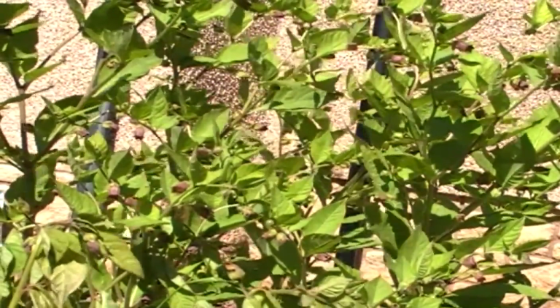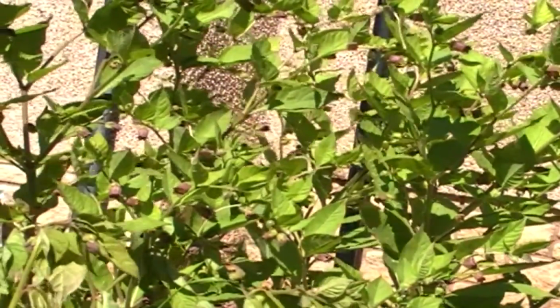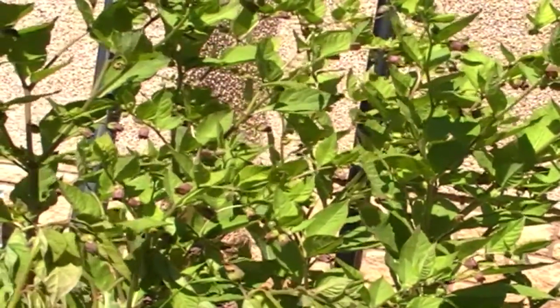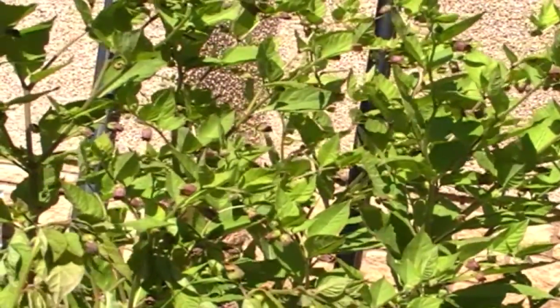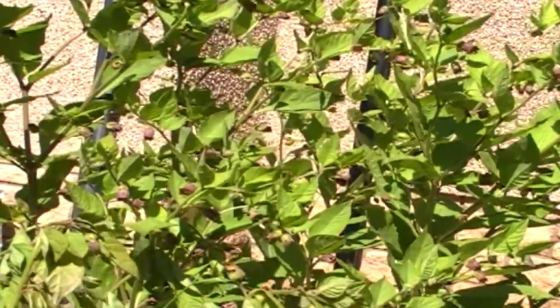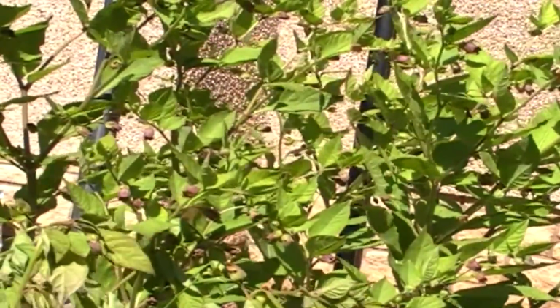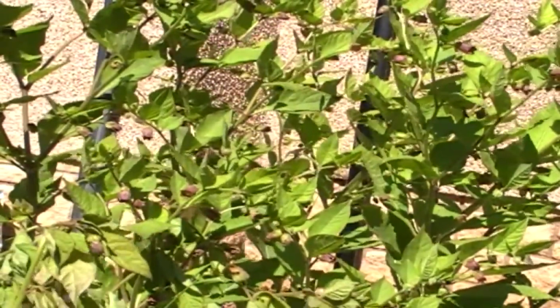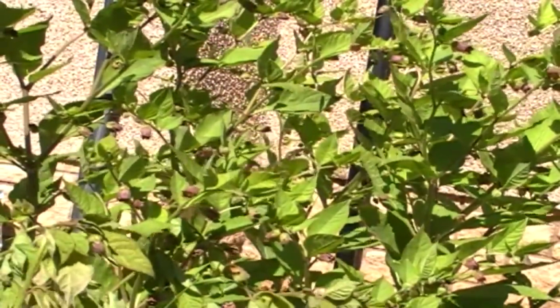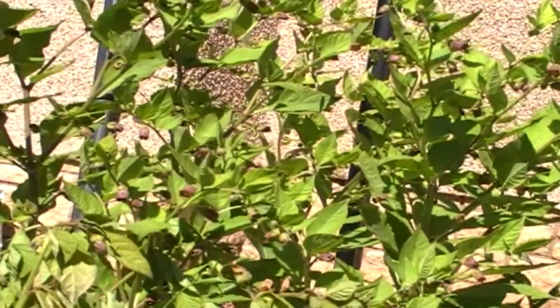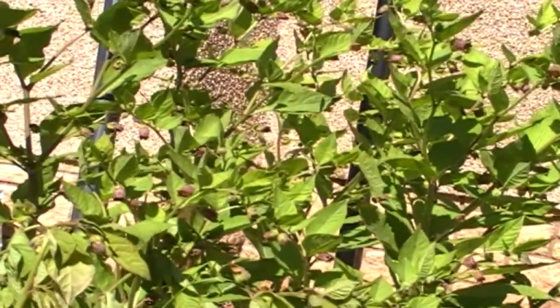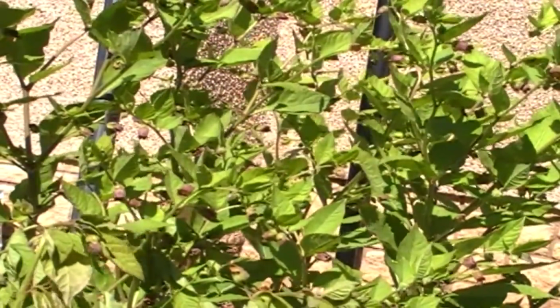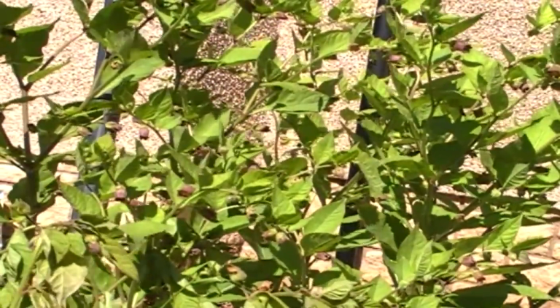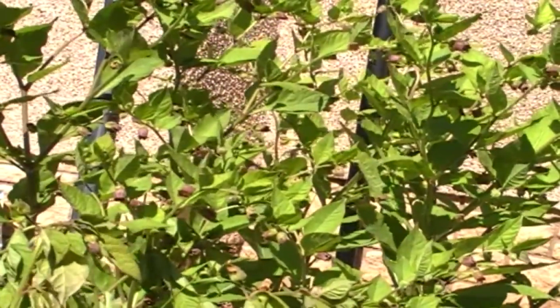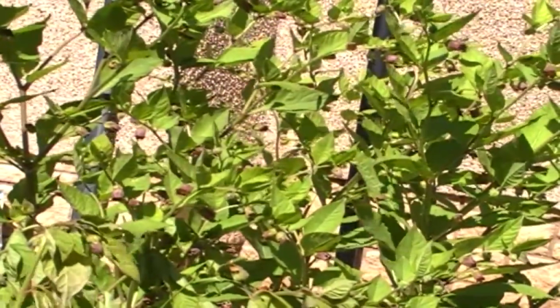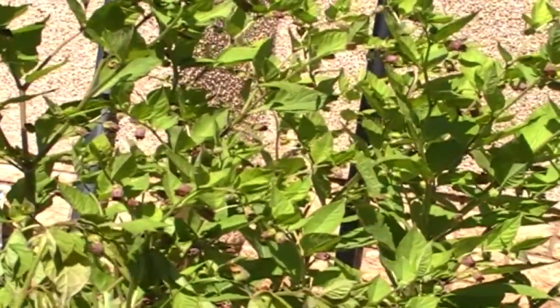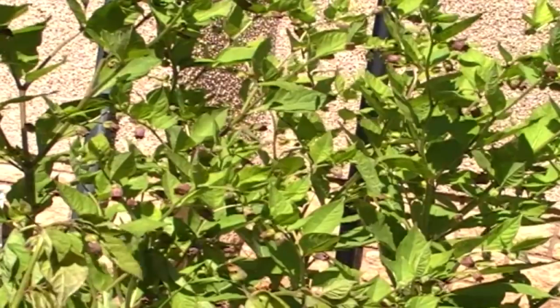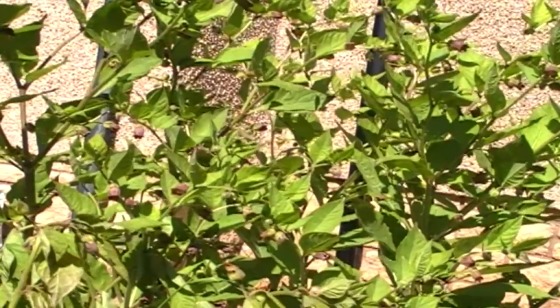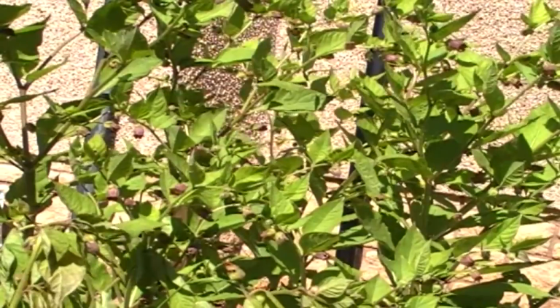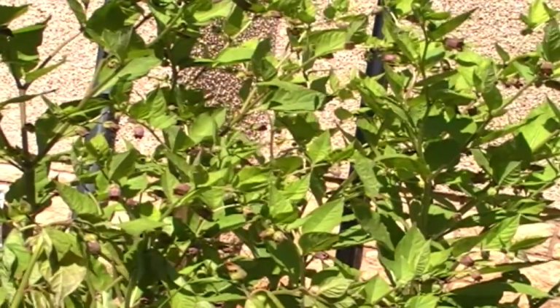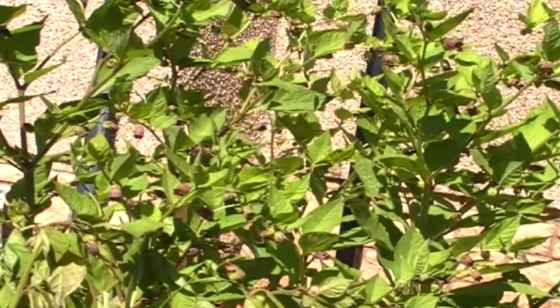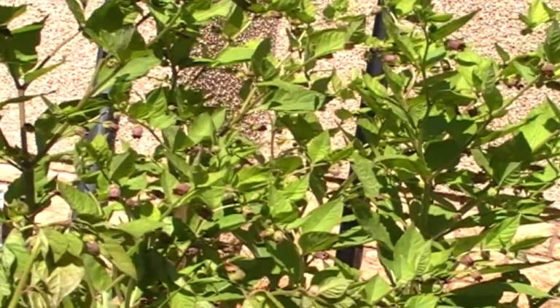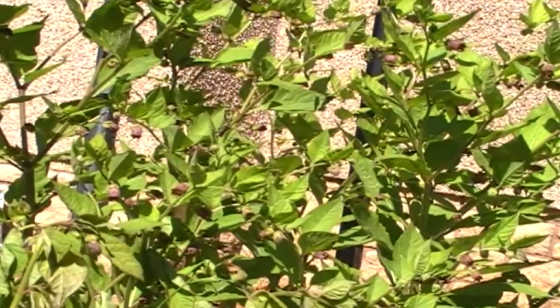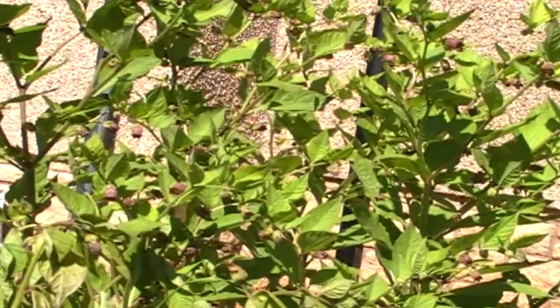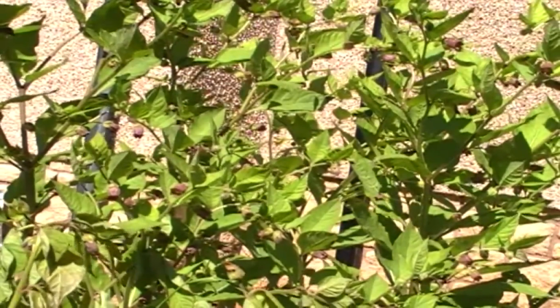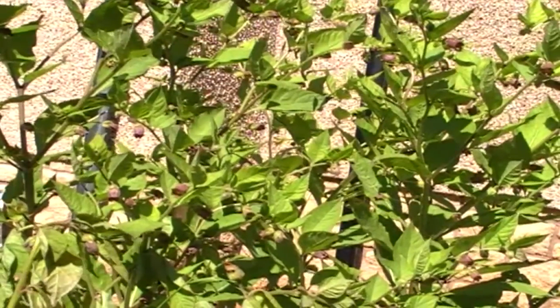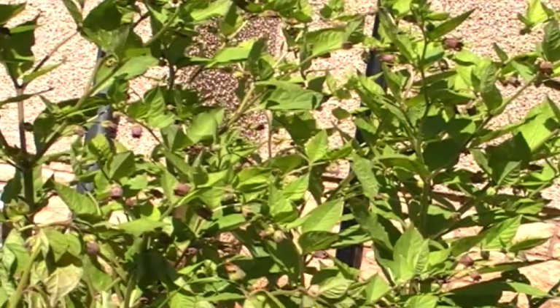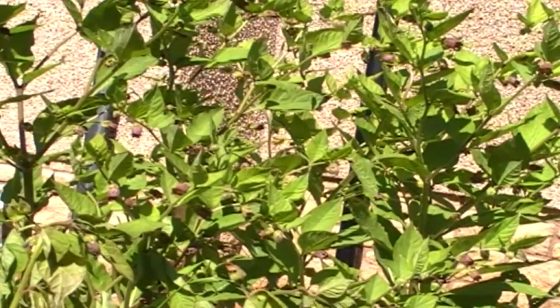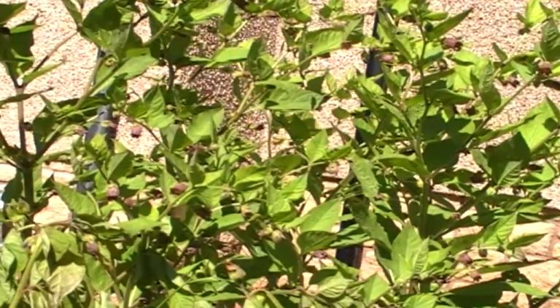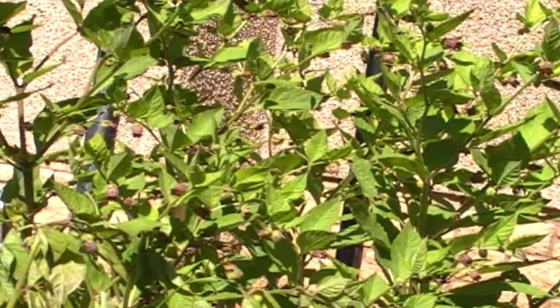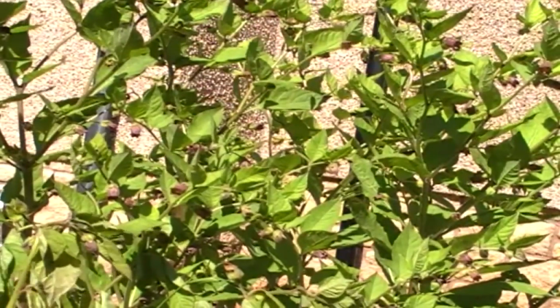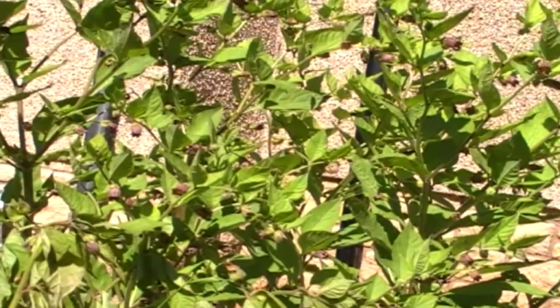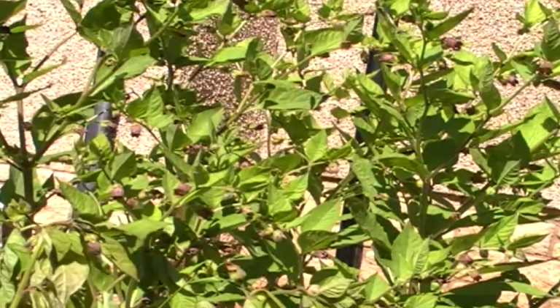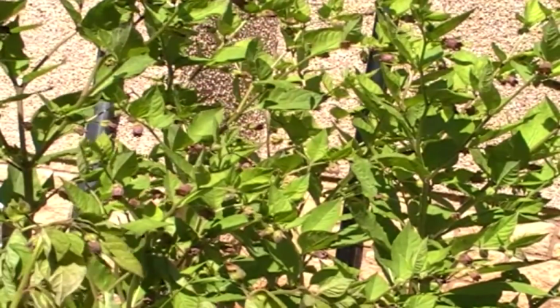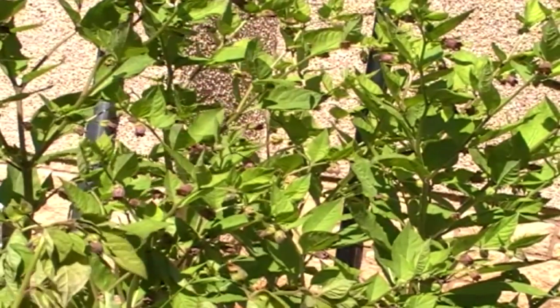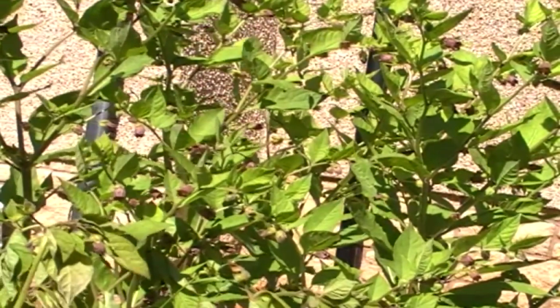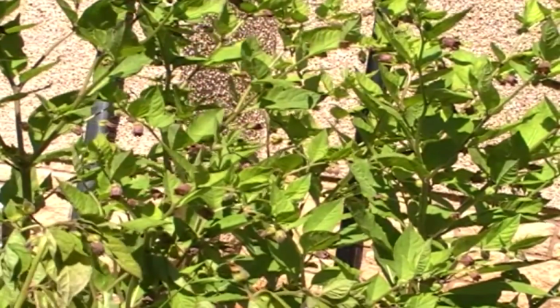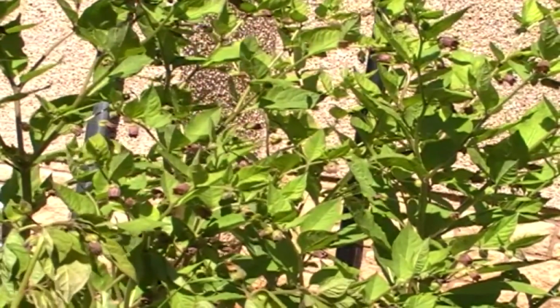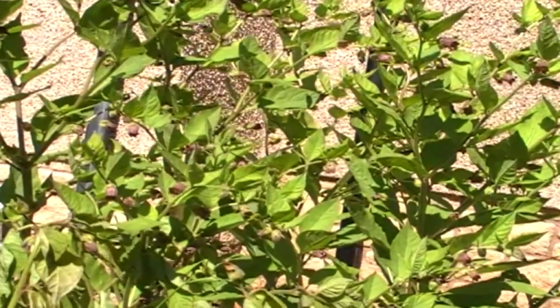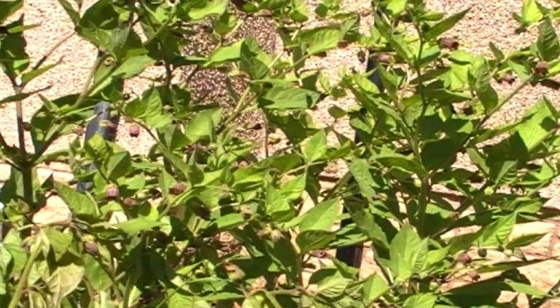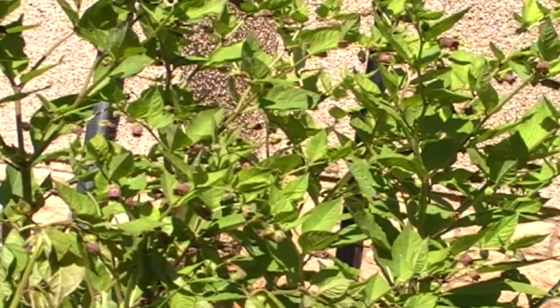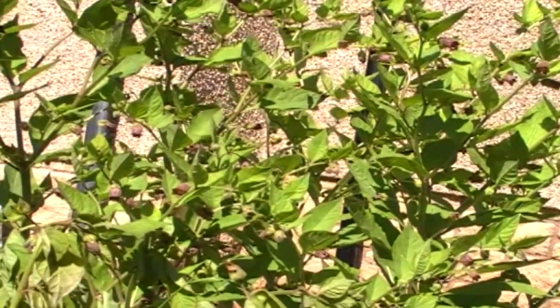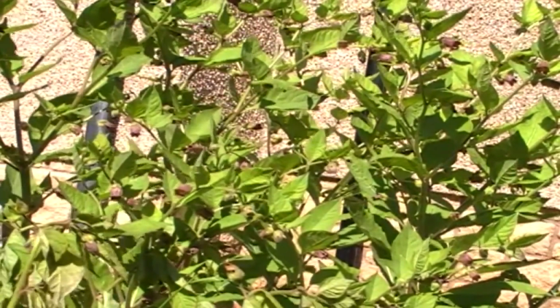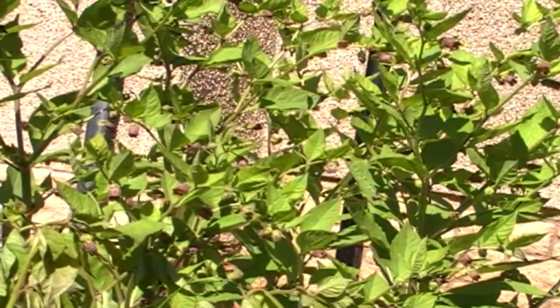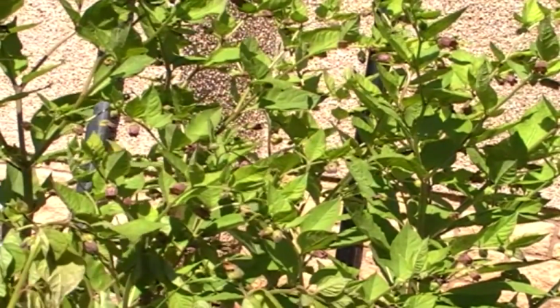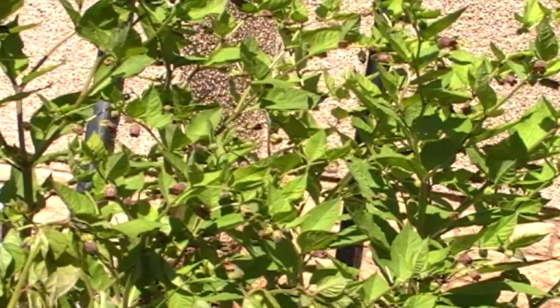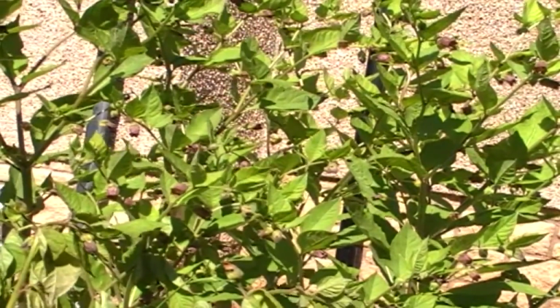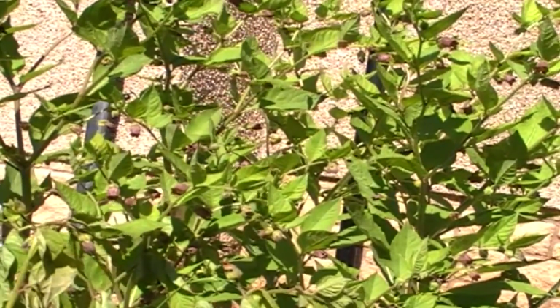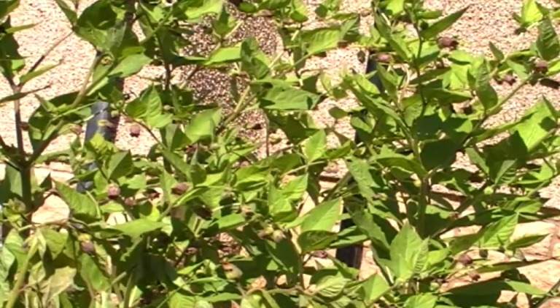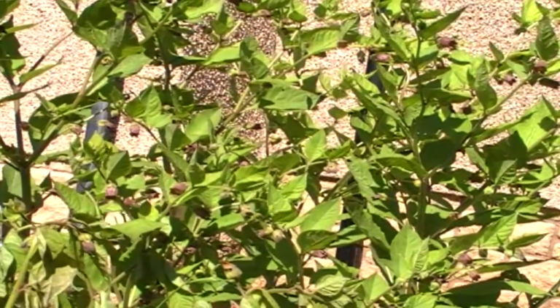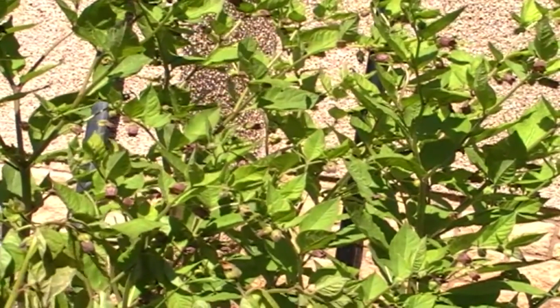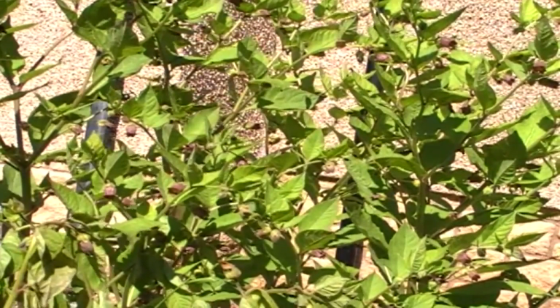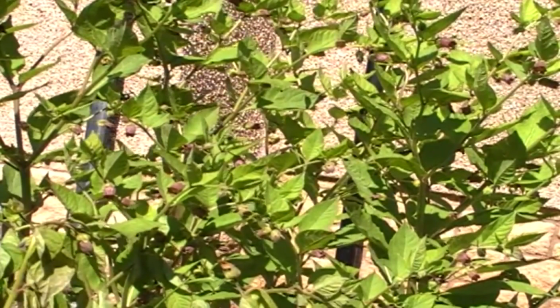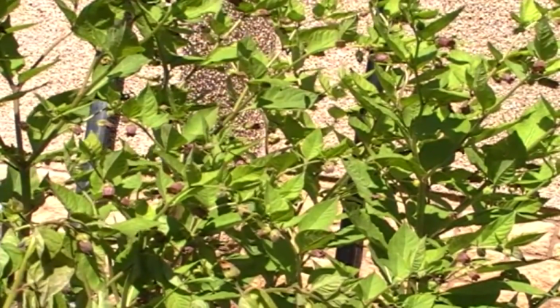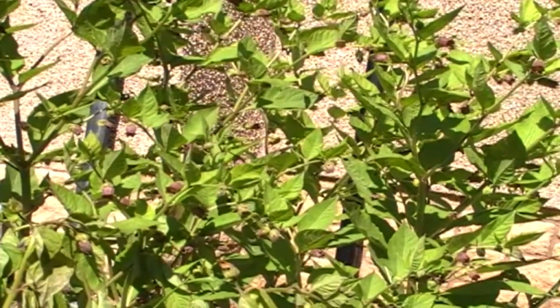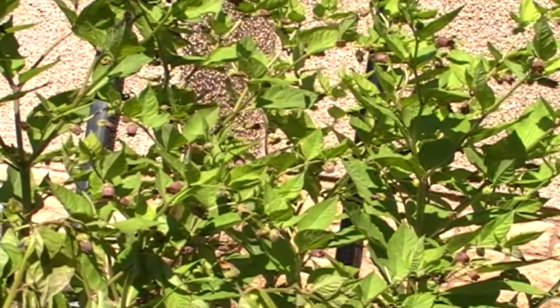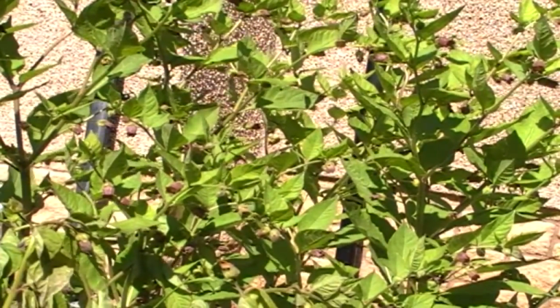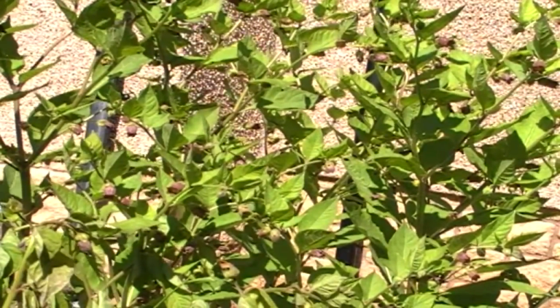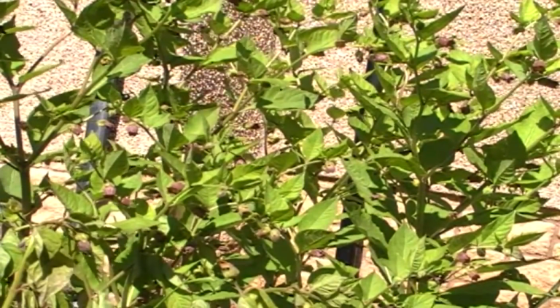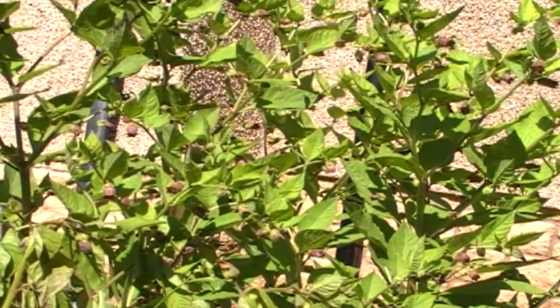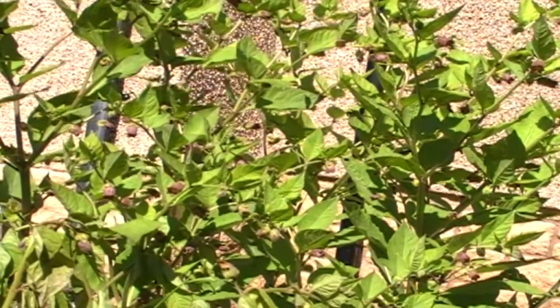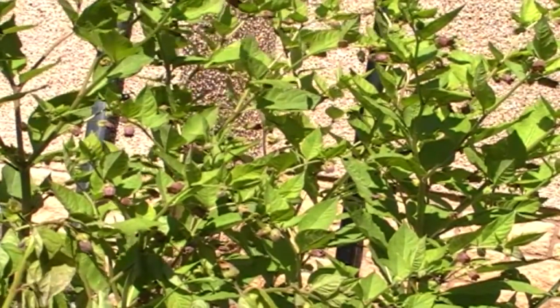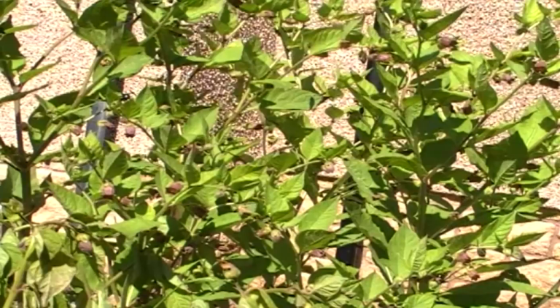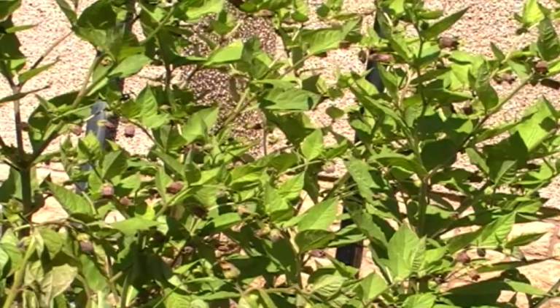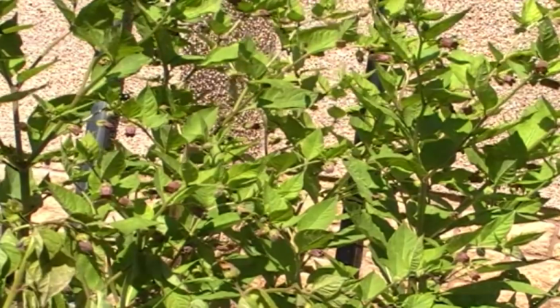I don't have a lot of hope of putting an end to the posting of pictures of woody nightshade labelled as deadly, but I suppose you've got to try.